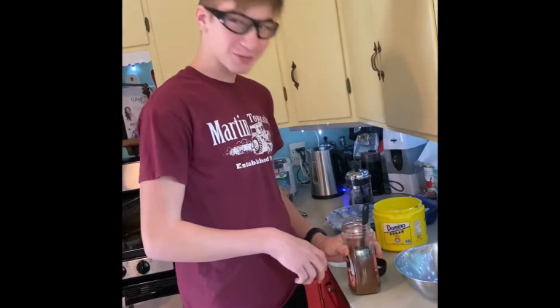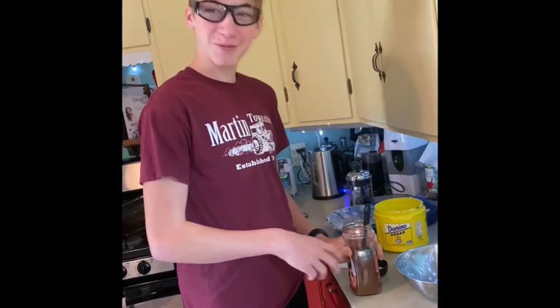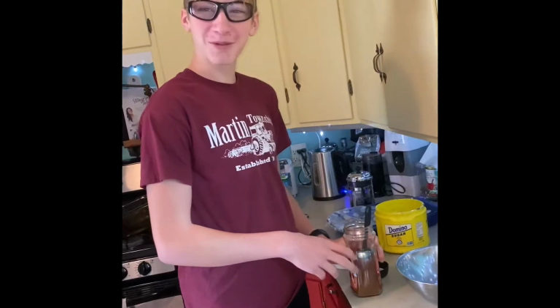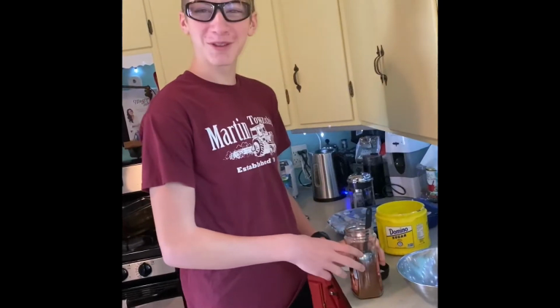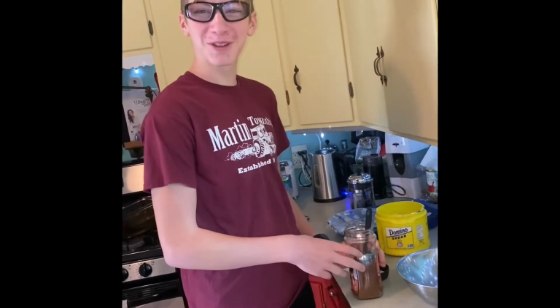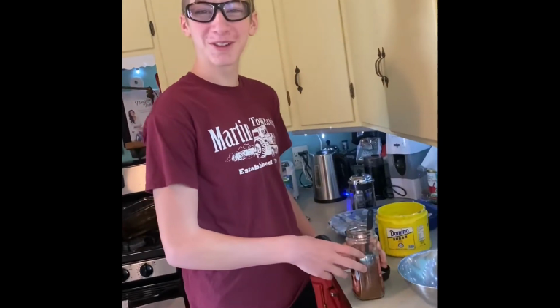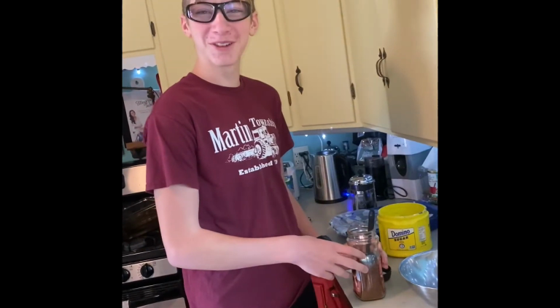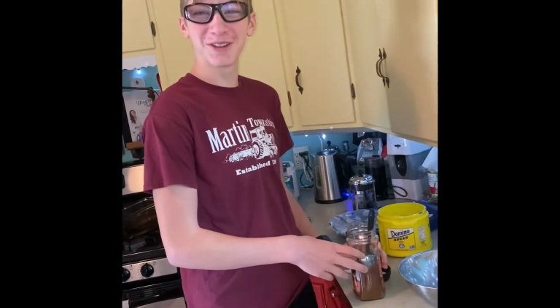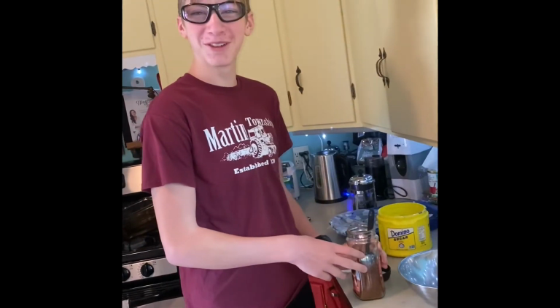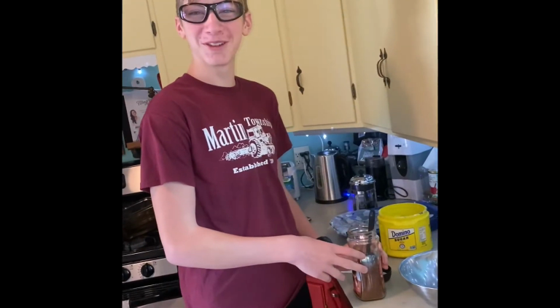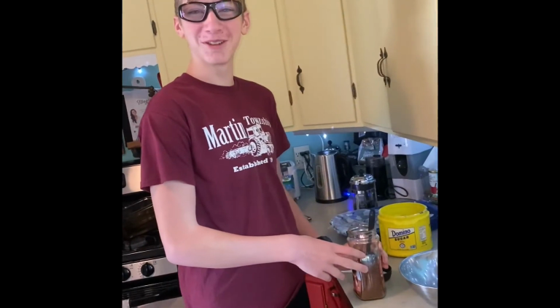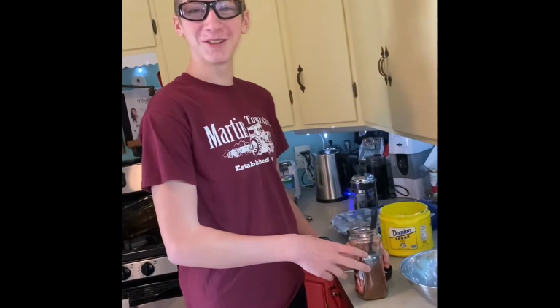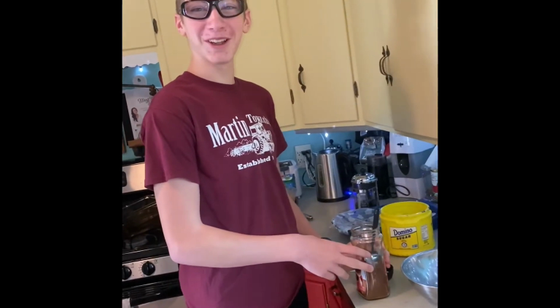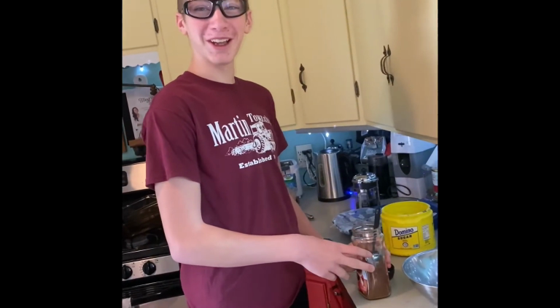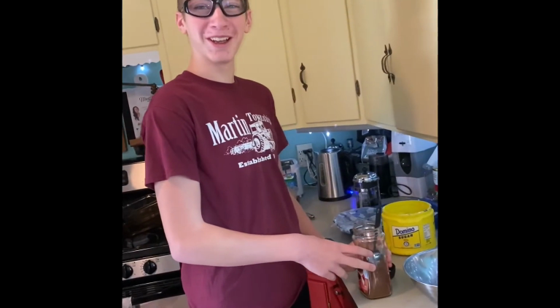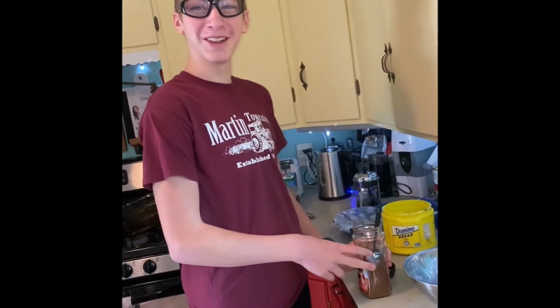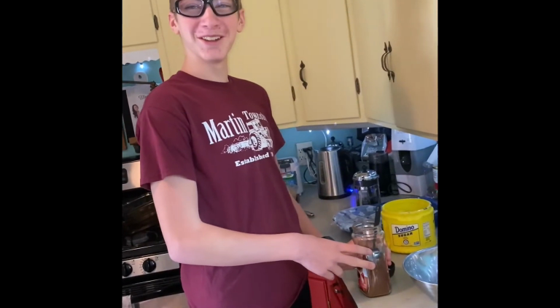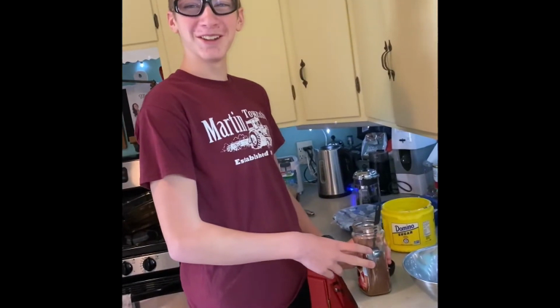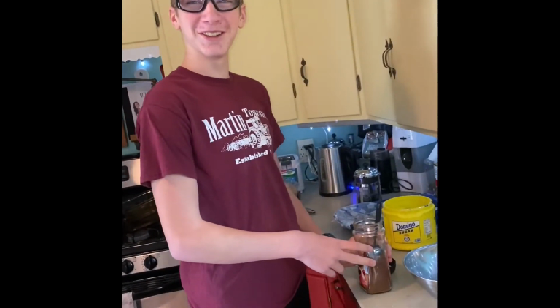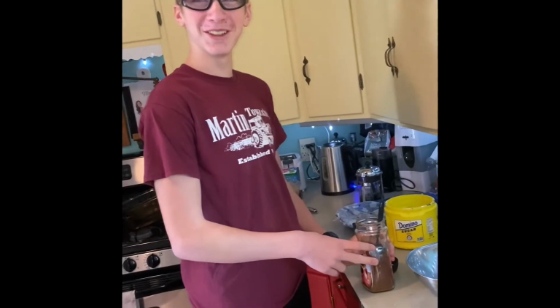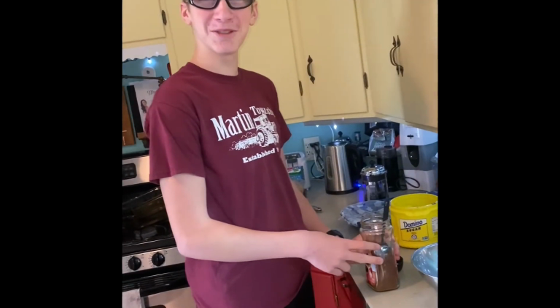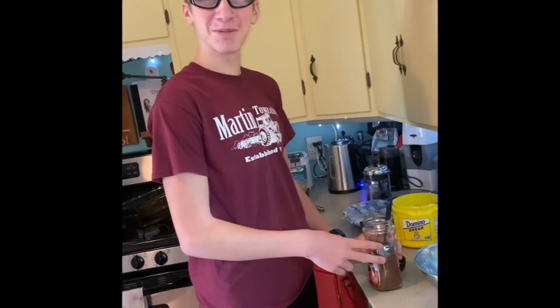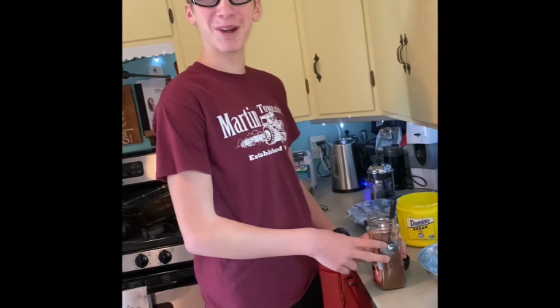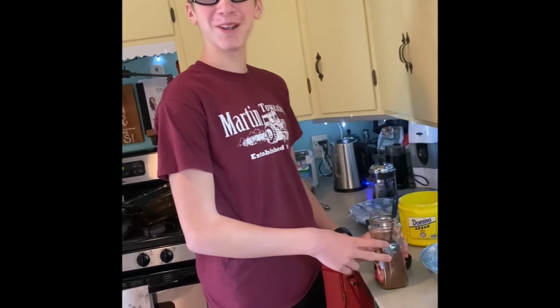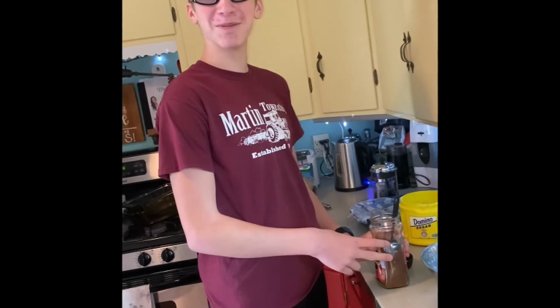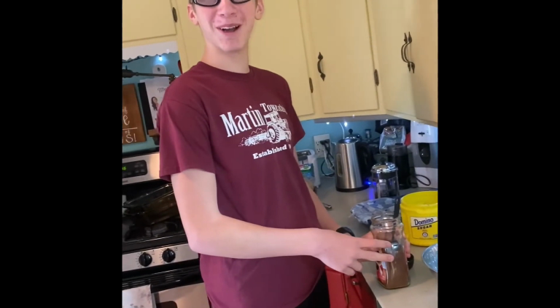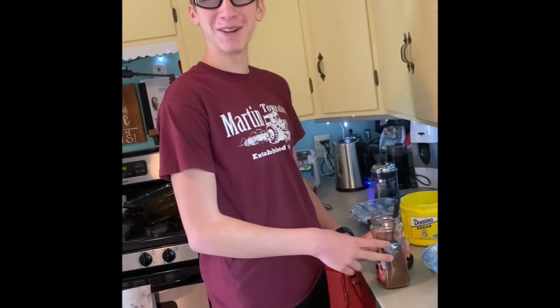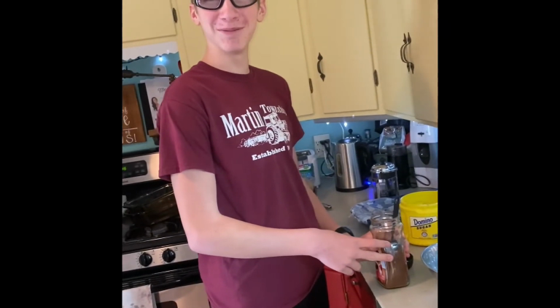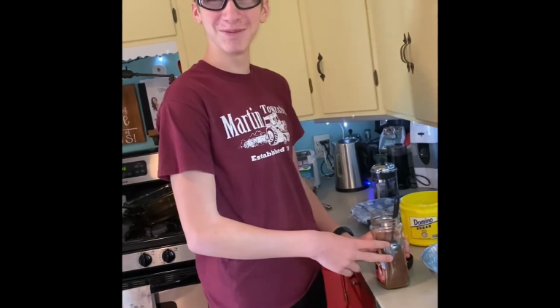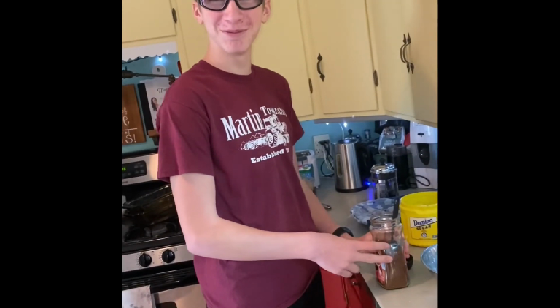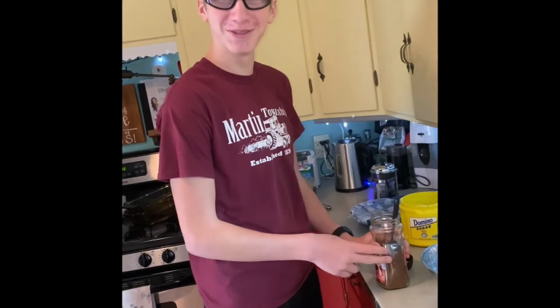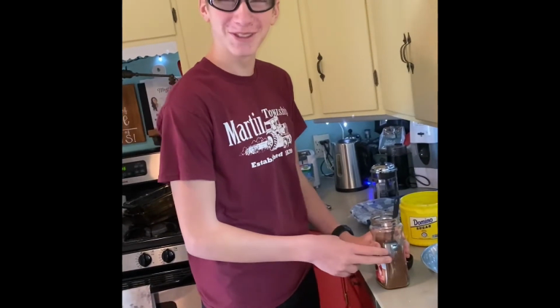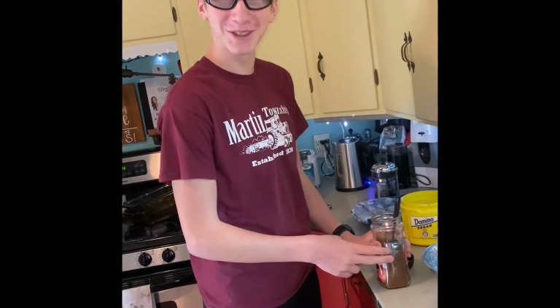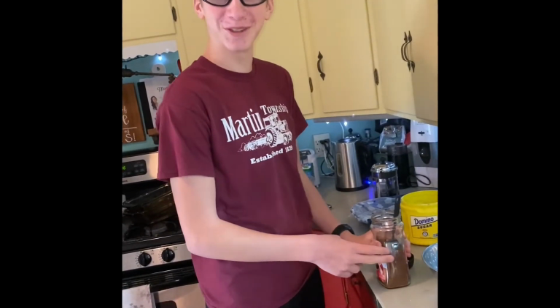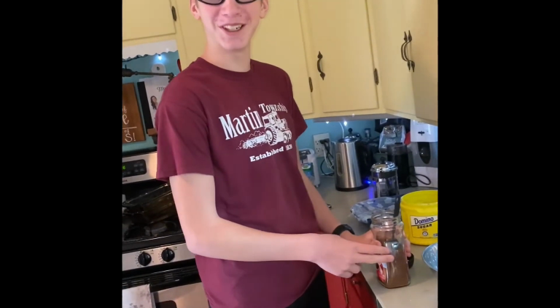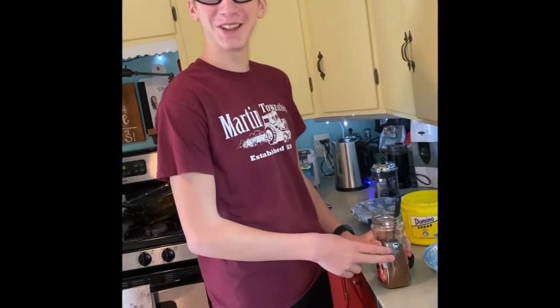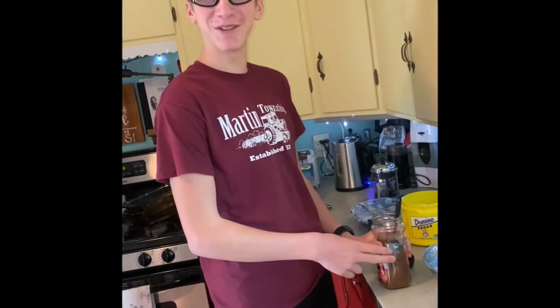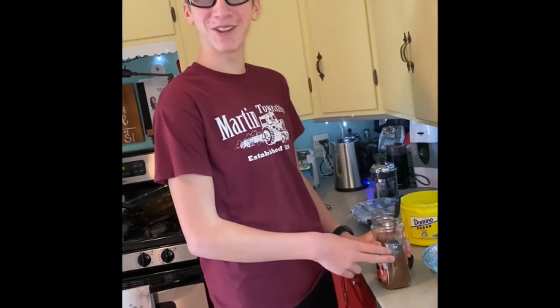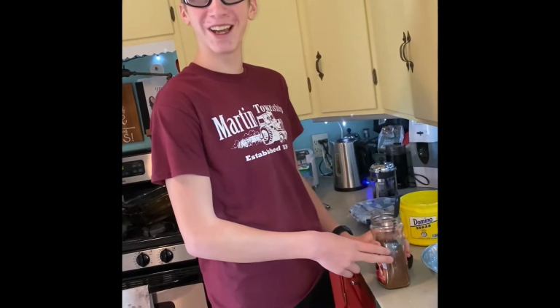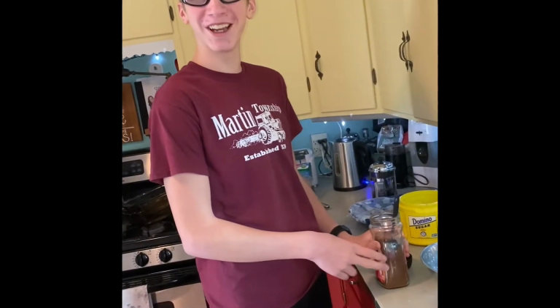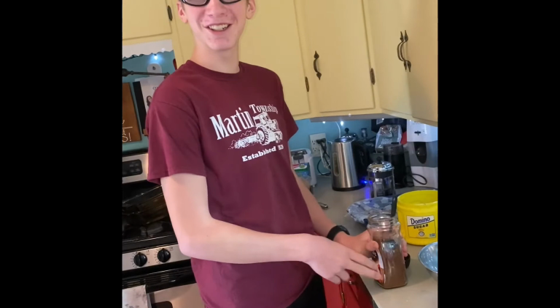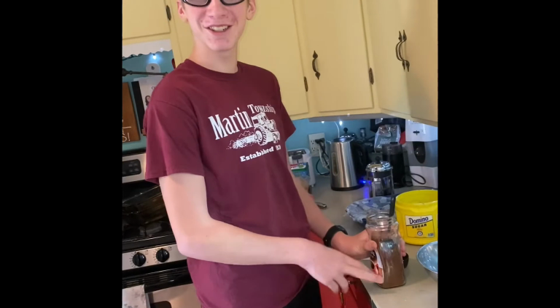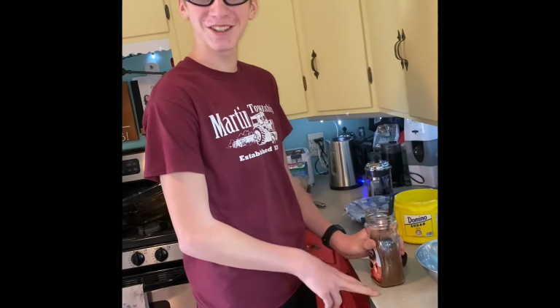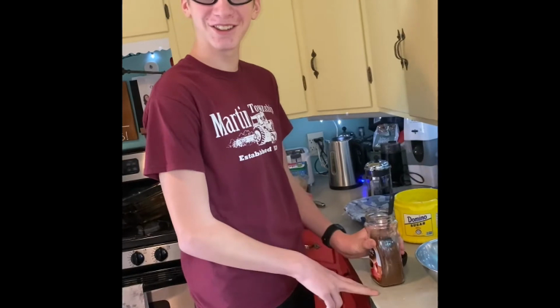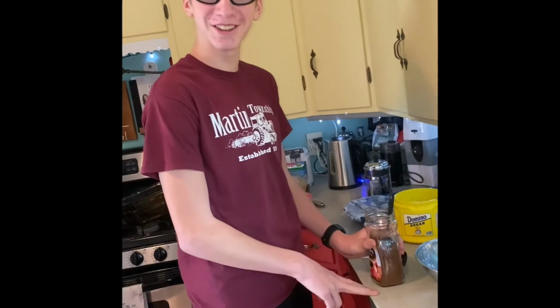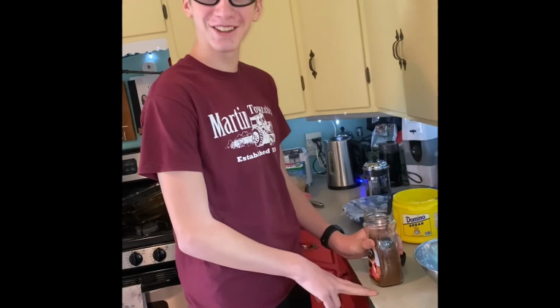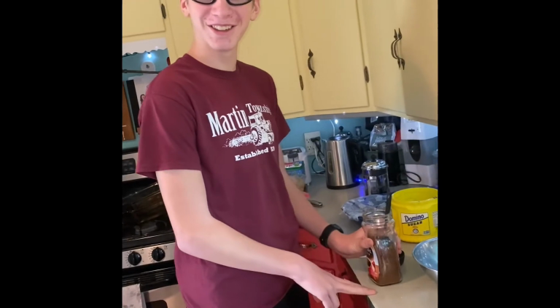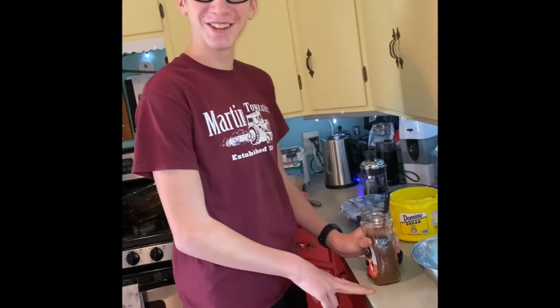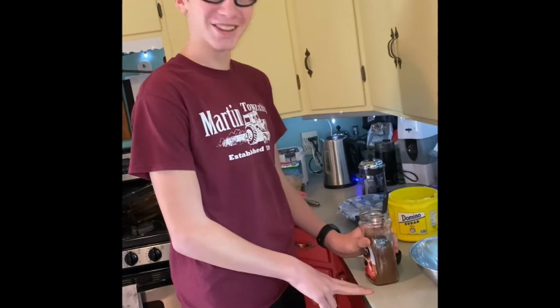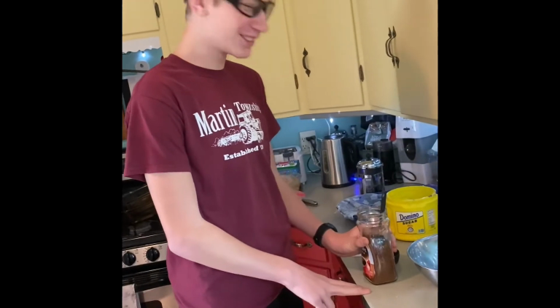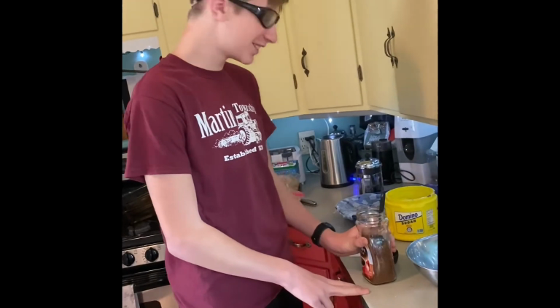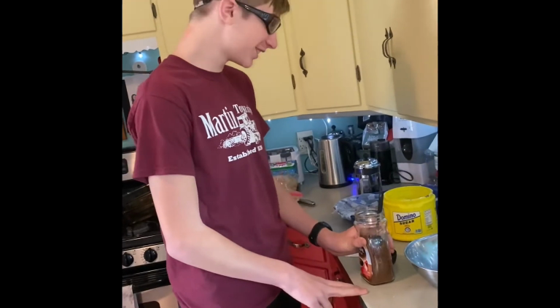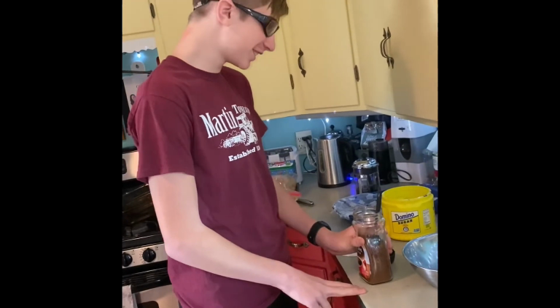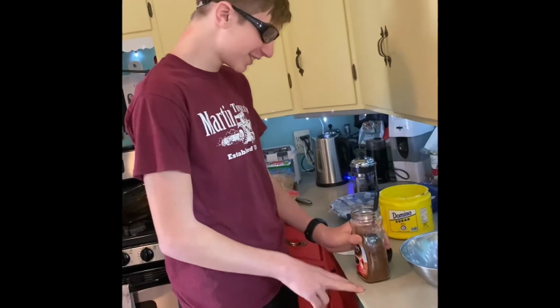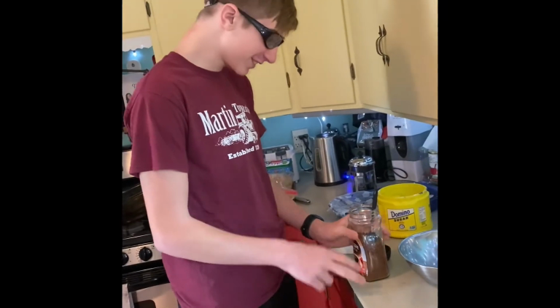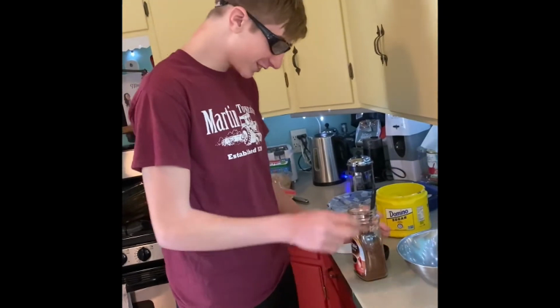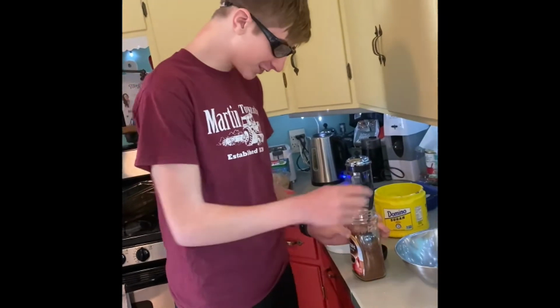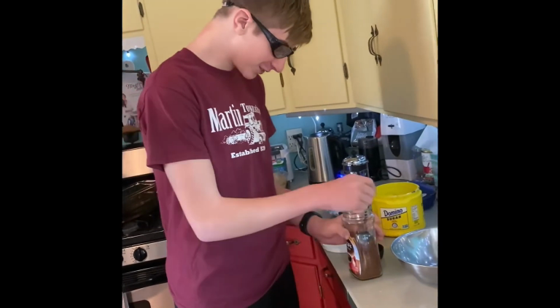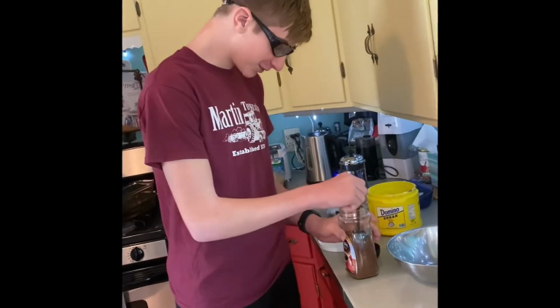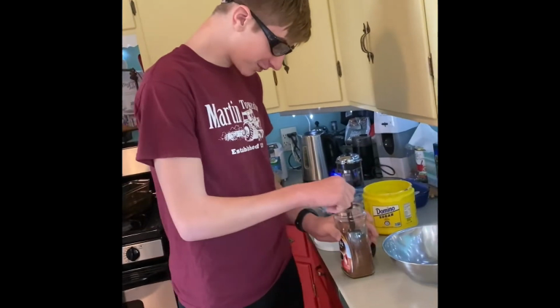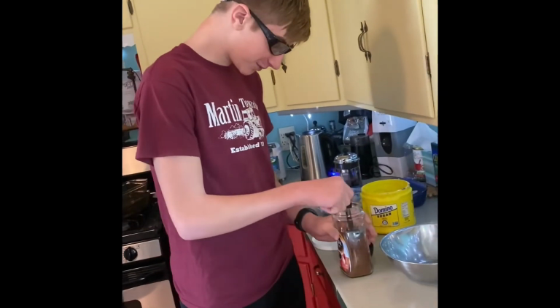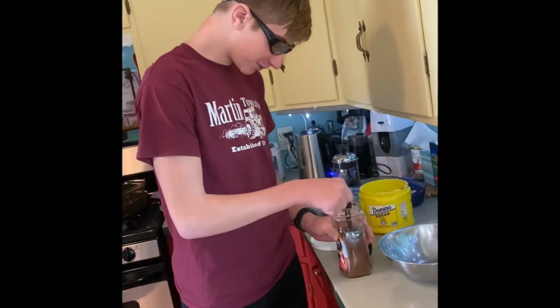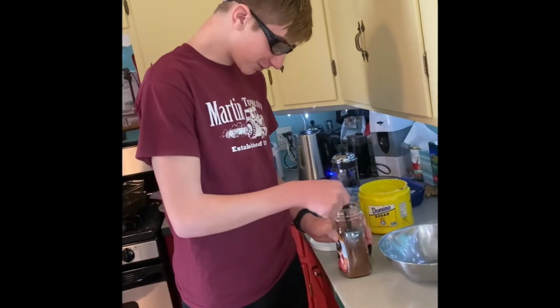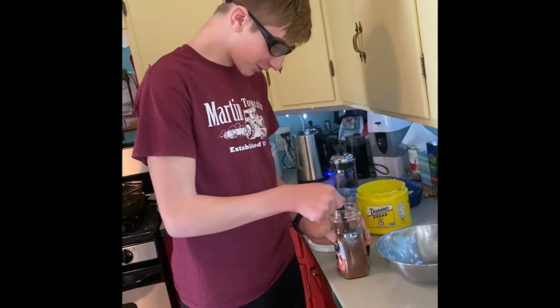We are making fluffy coffee. Actually, Eli is going to make fluffy coffee. Talk us through it, Eli.